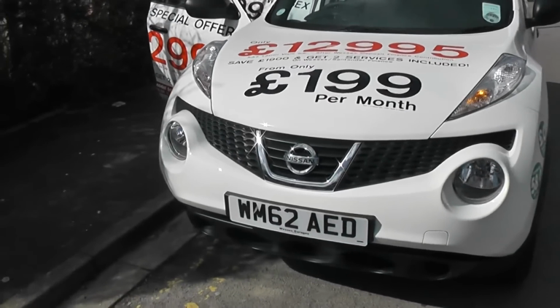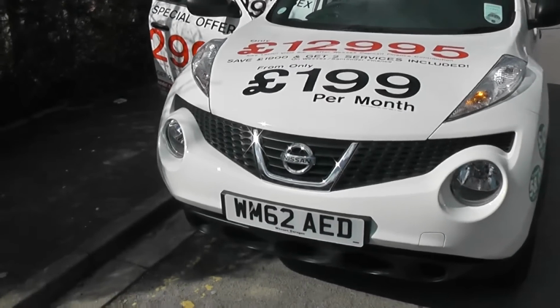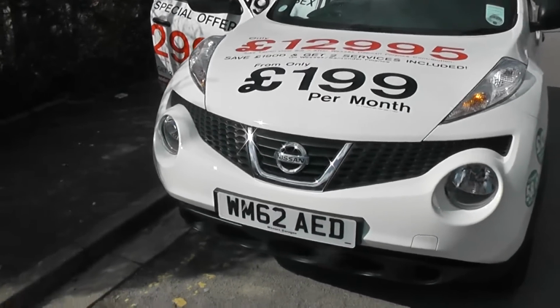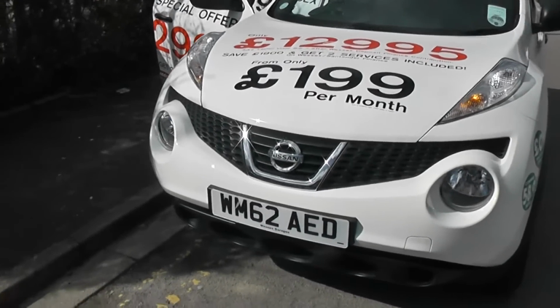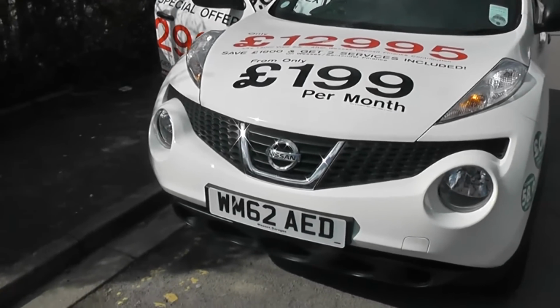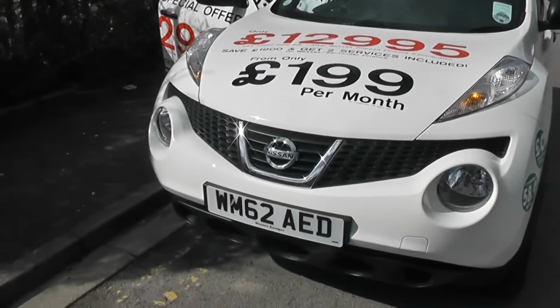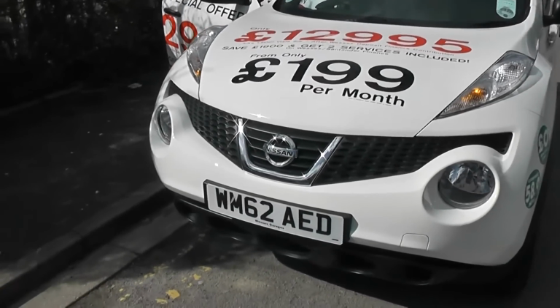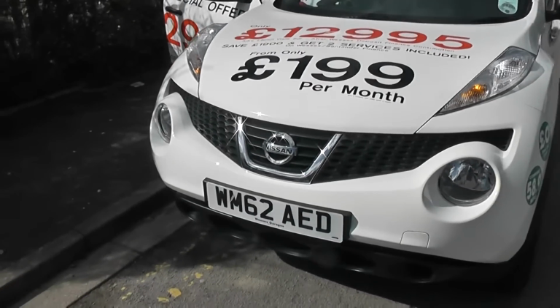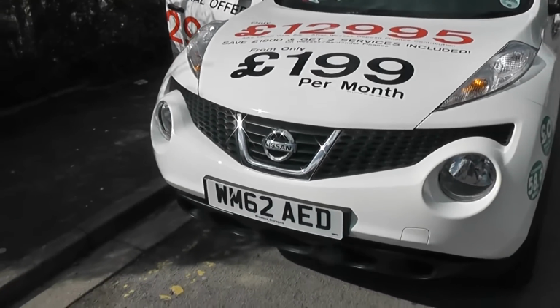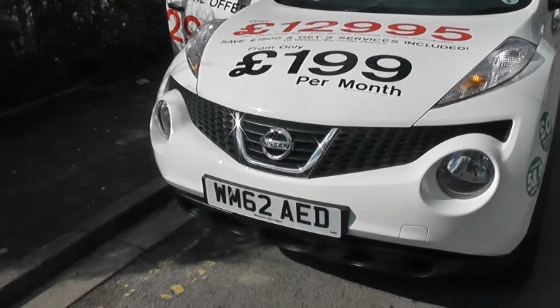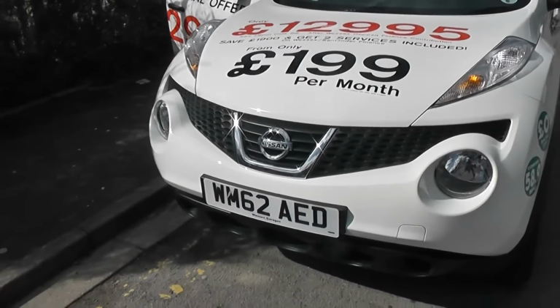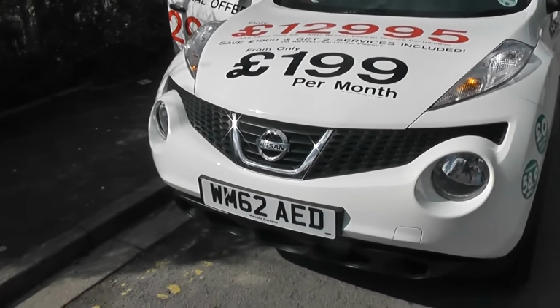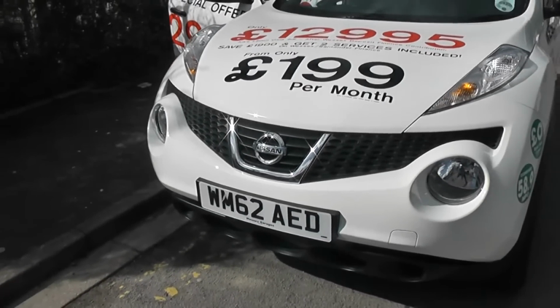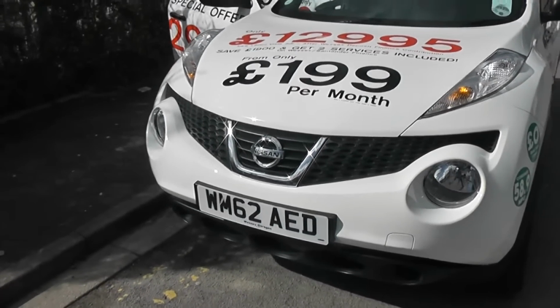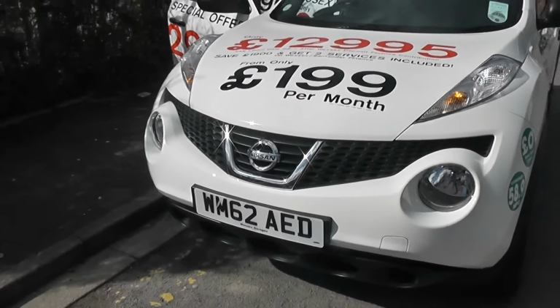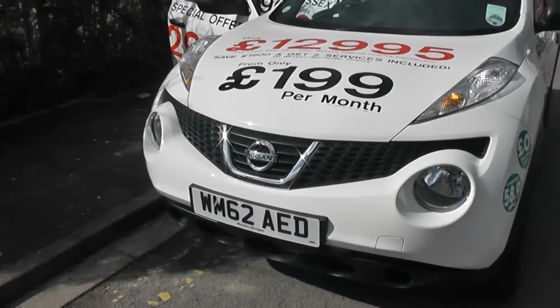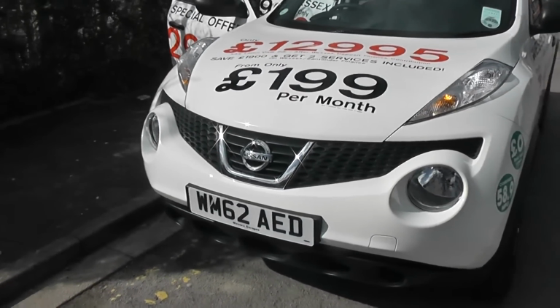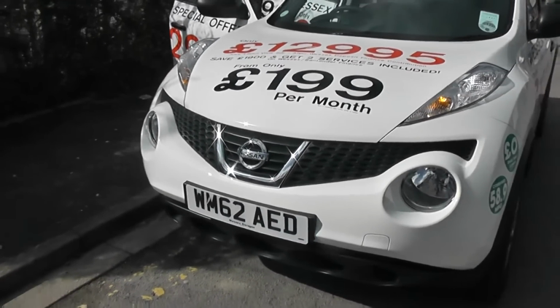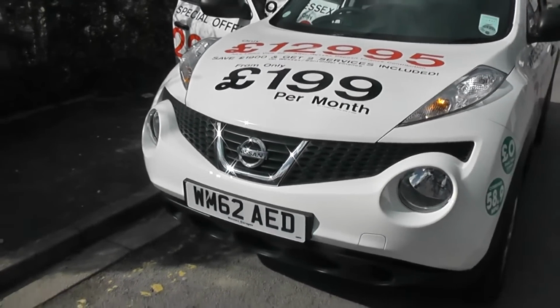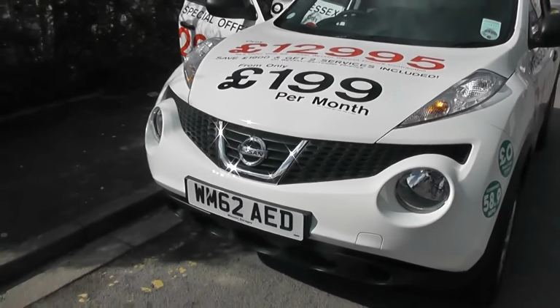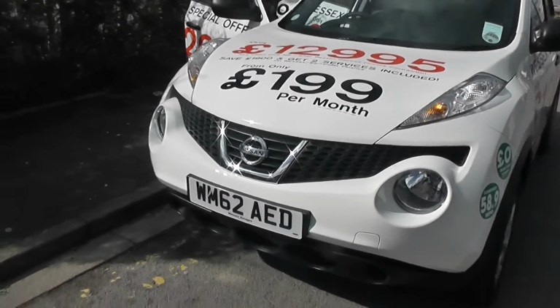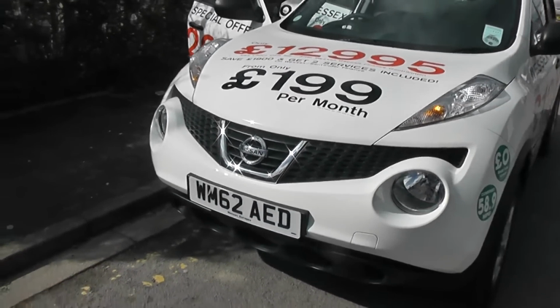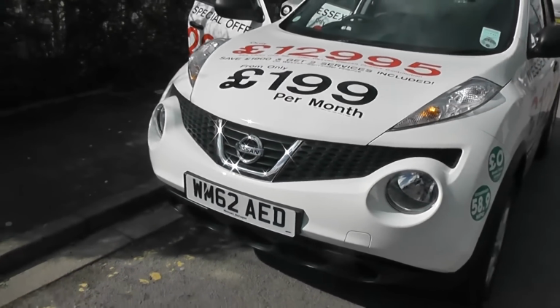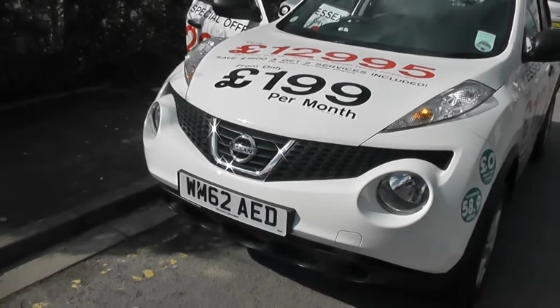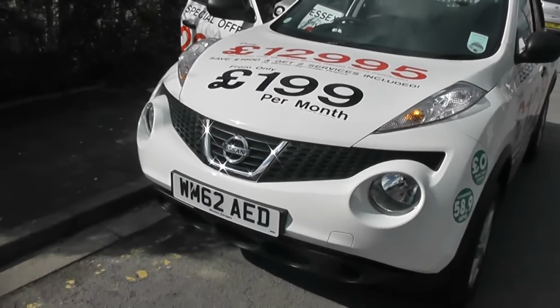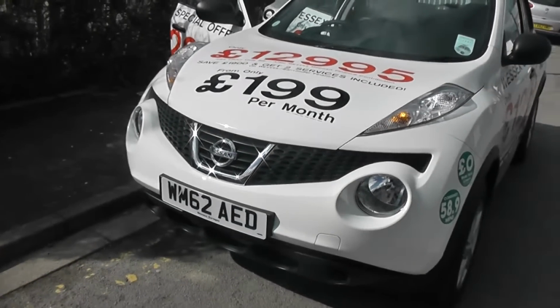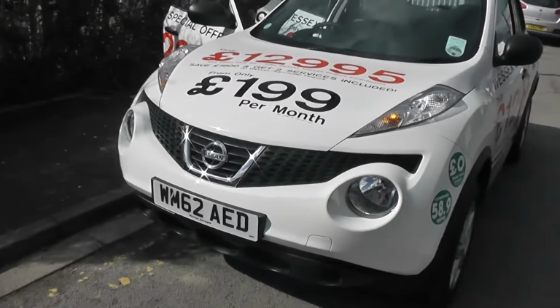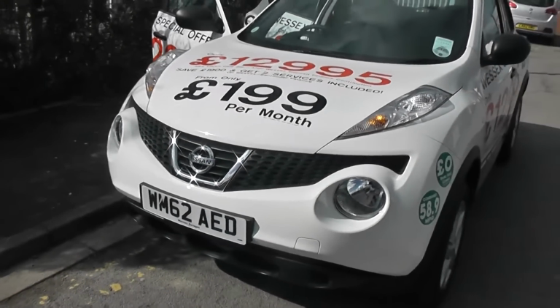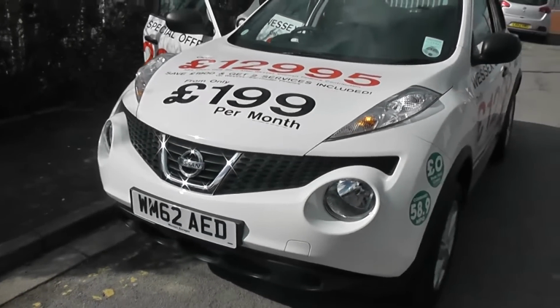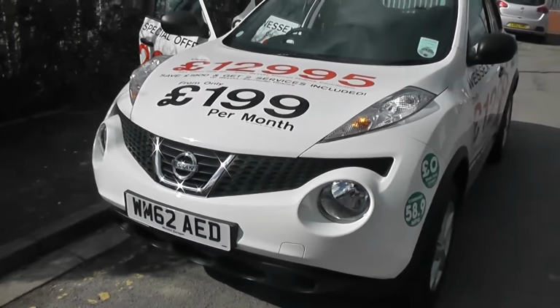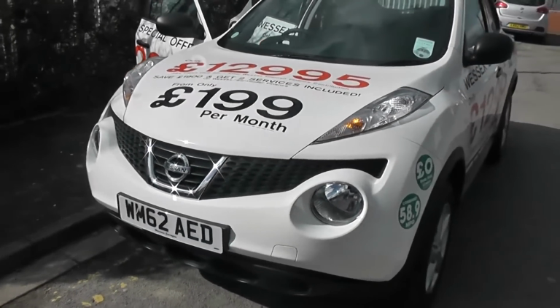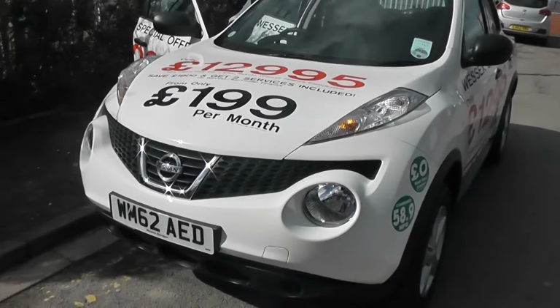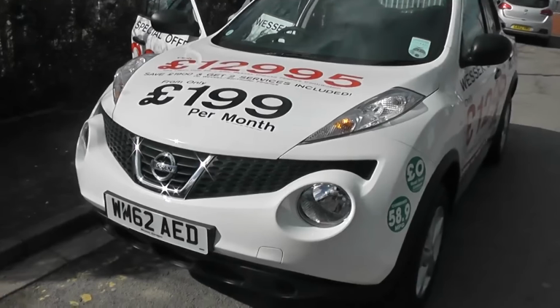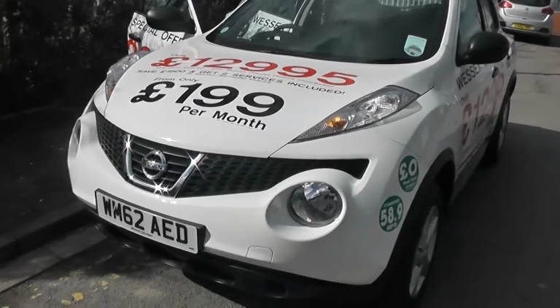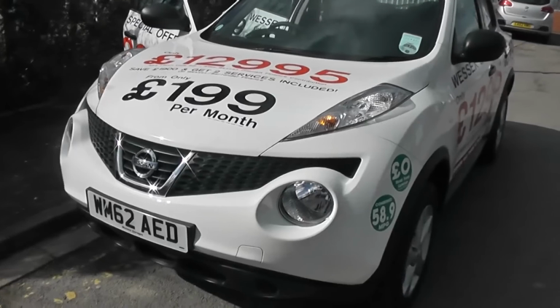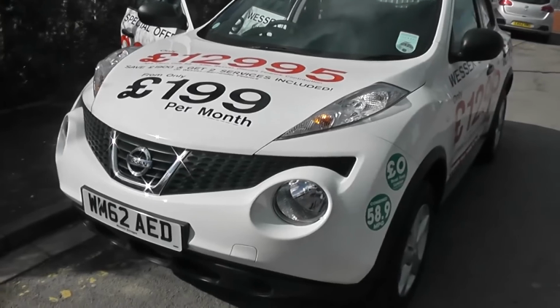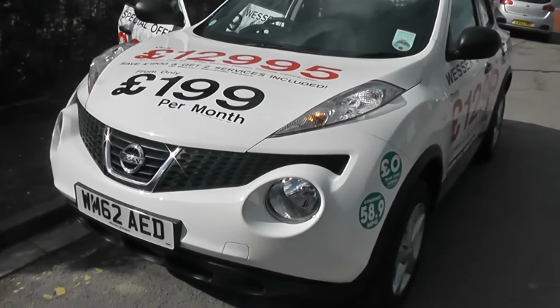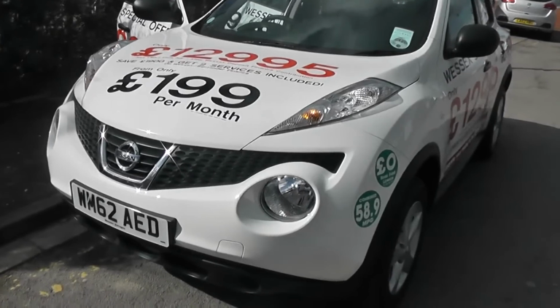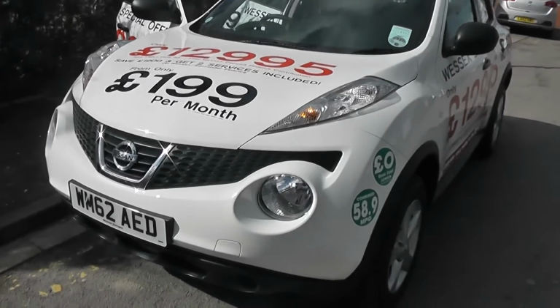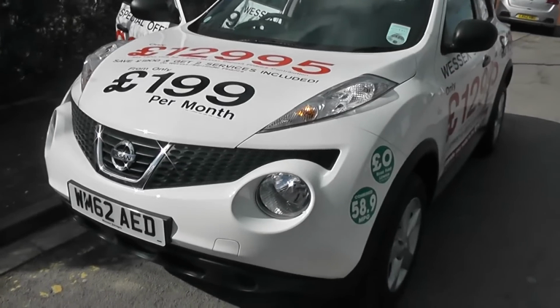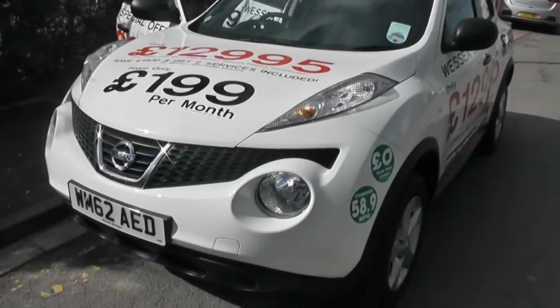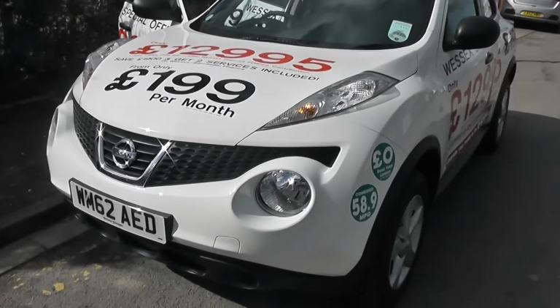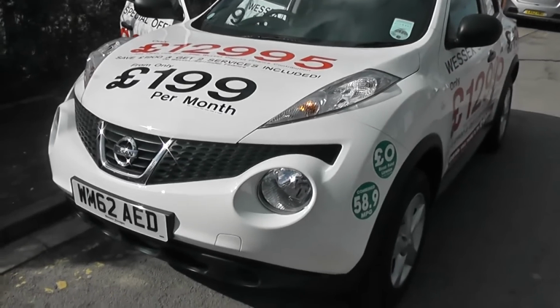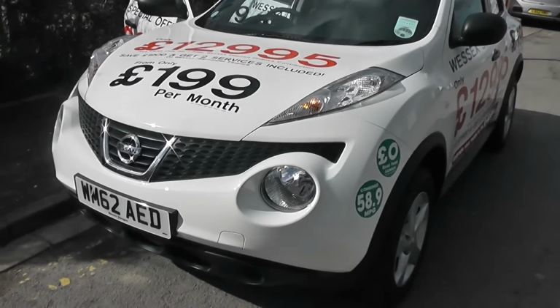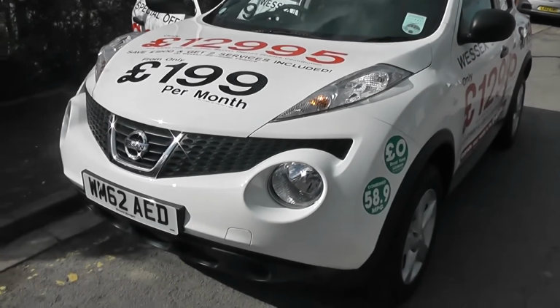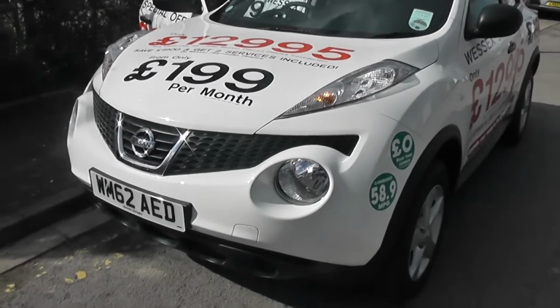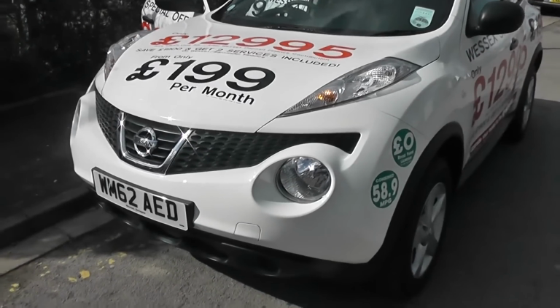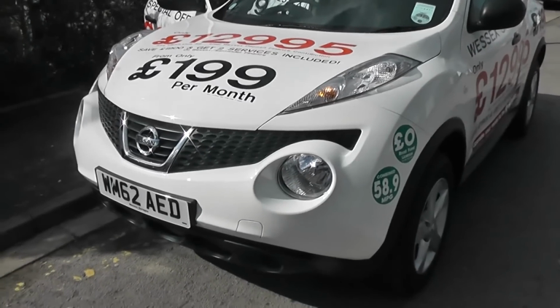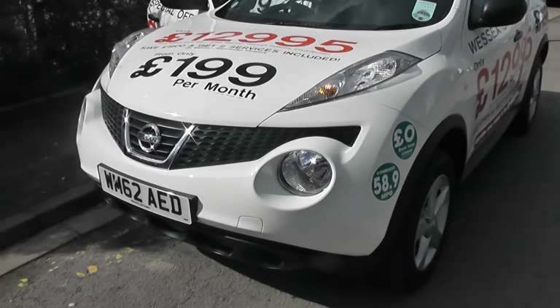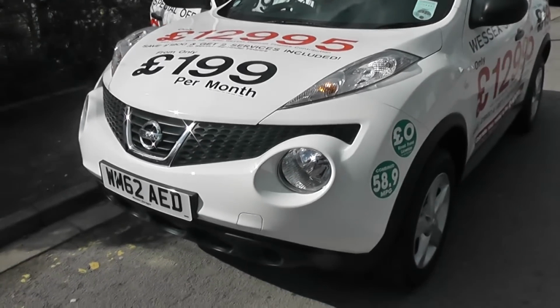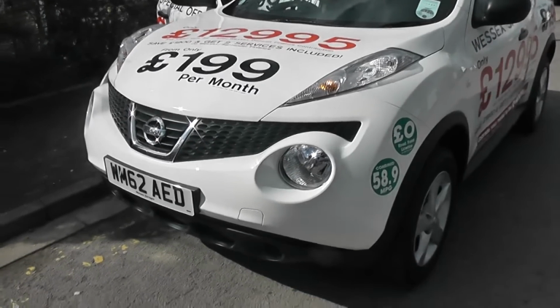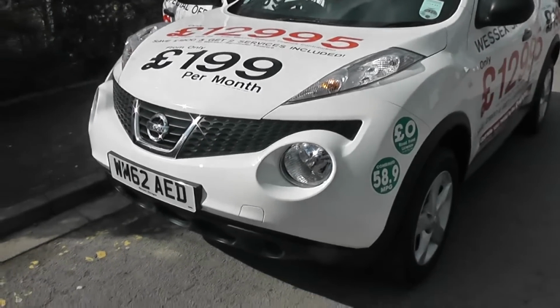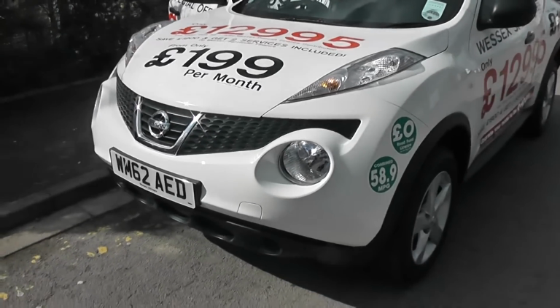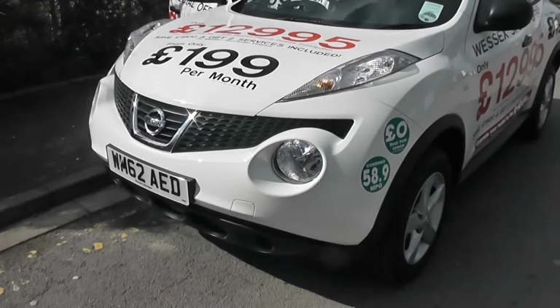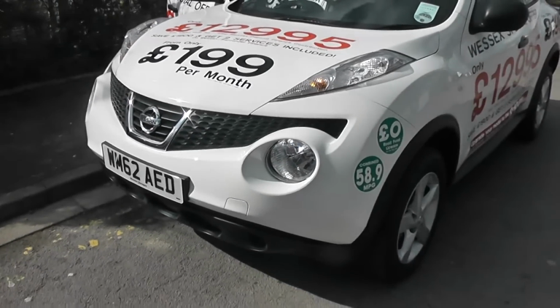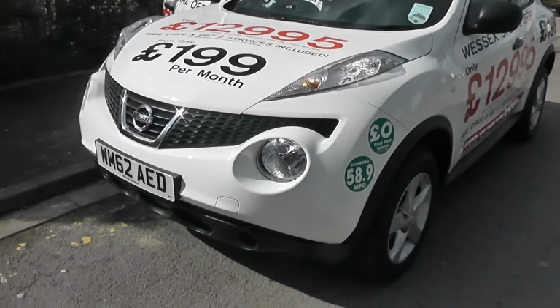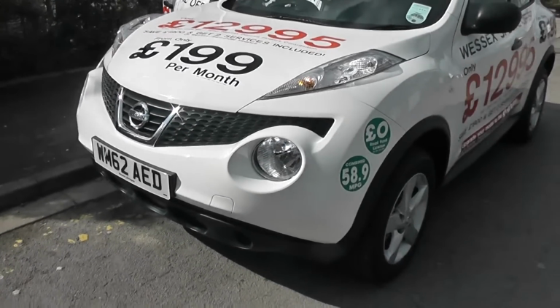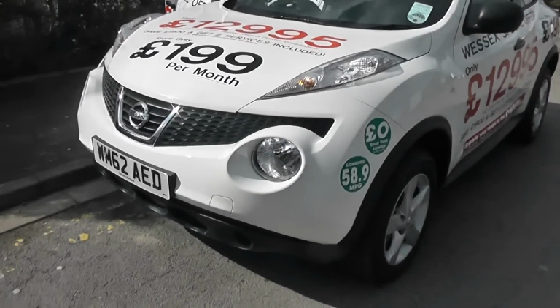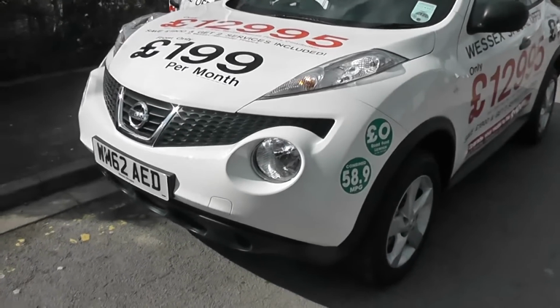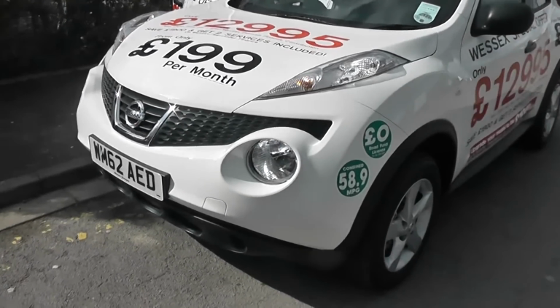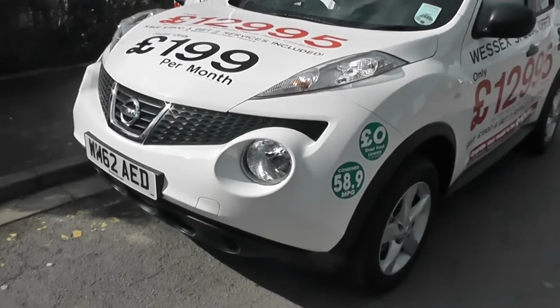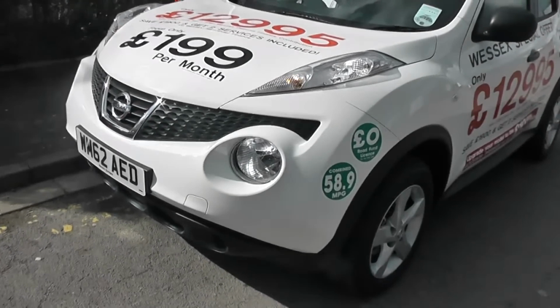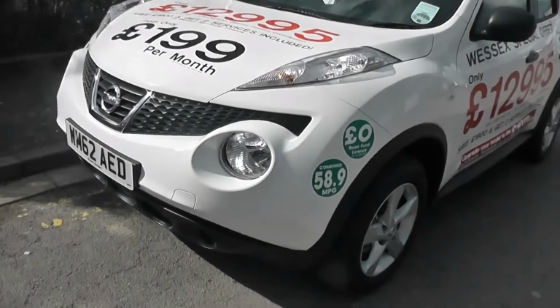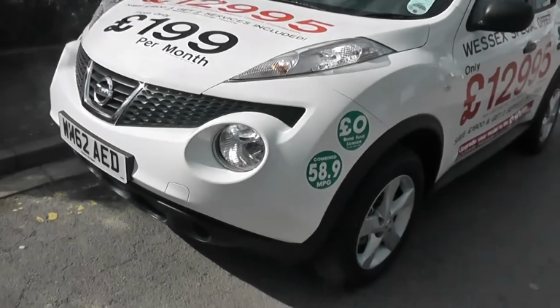This vehicle will be in tax band D, which equates to £100 of road tax per year, and insurance group number 13.